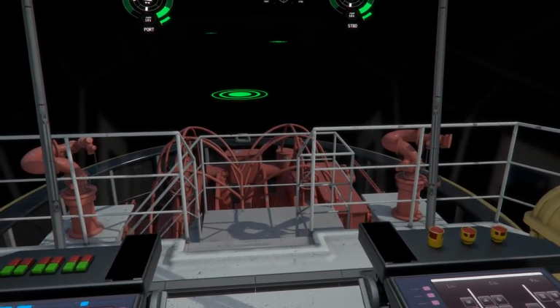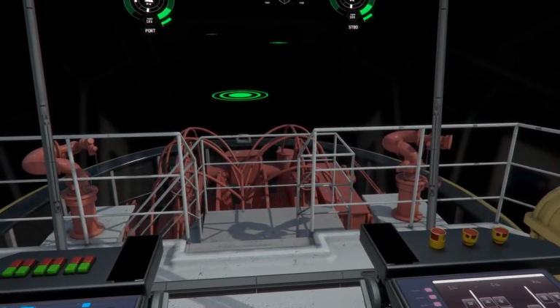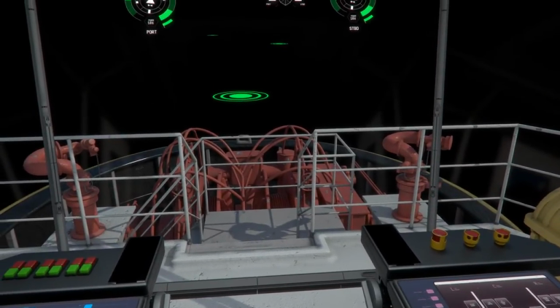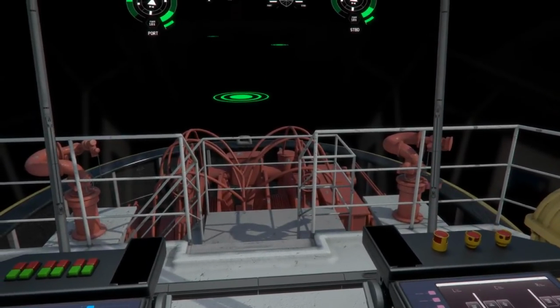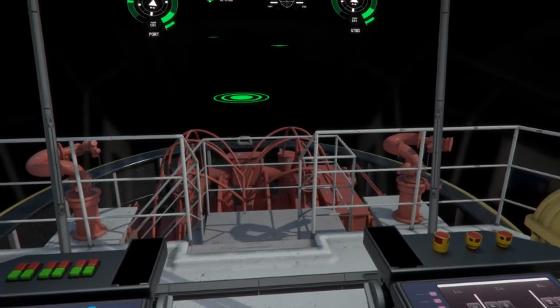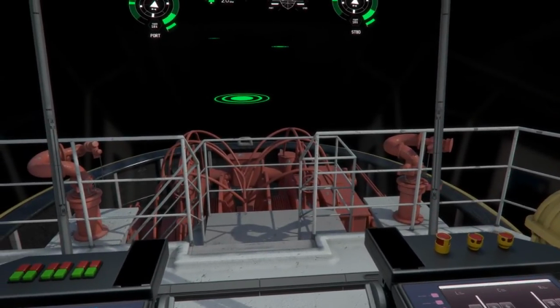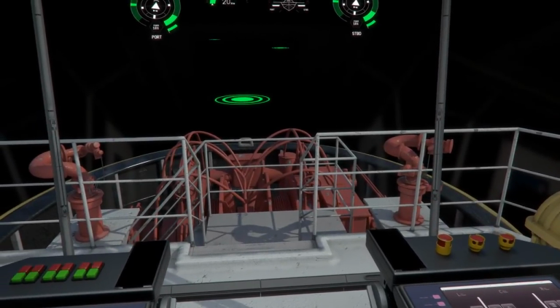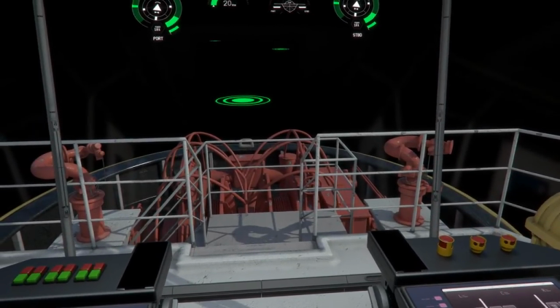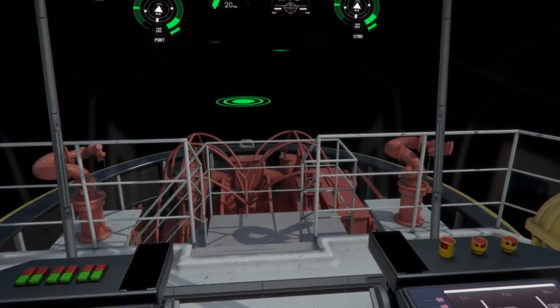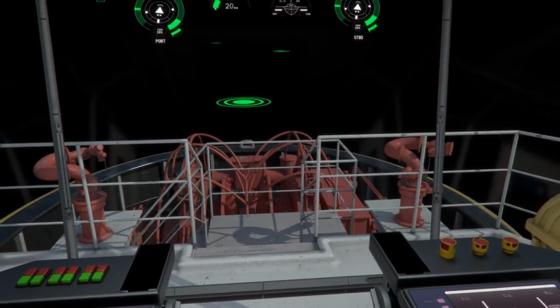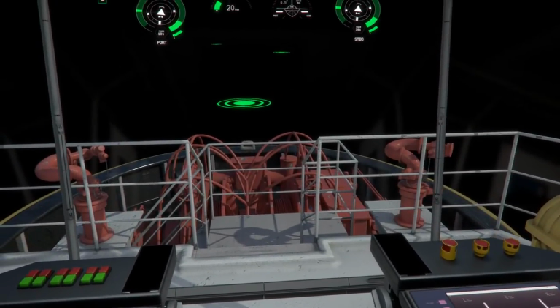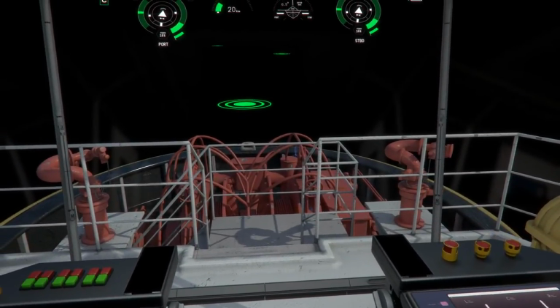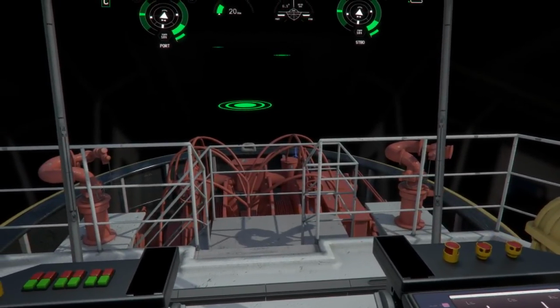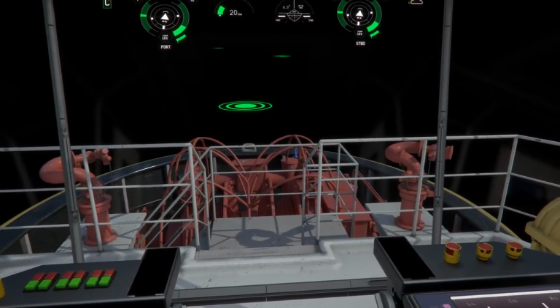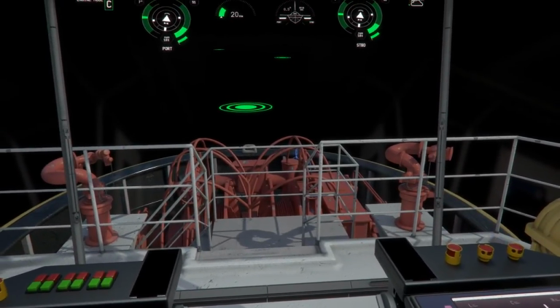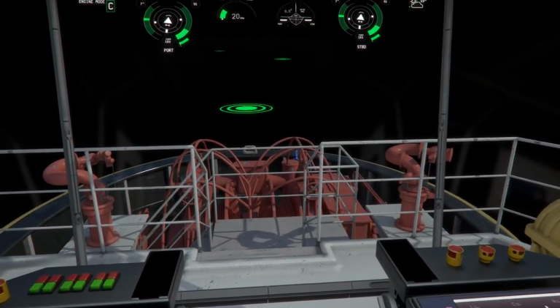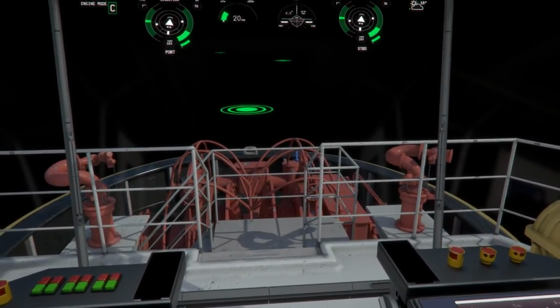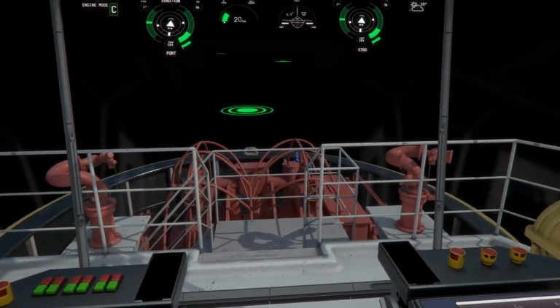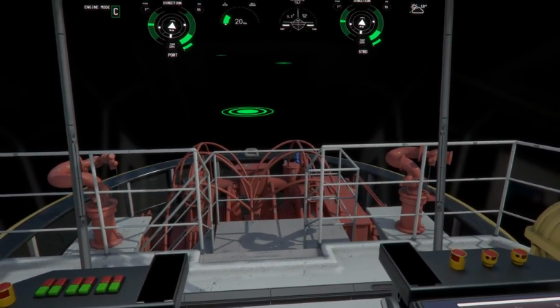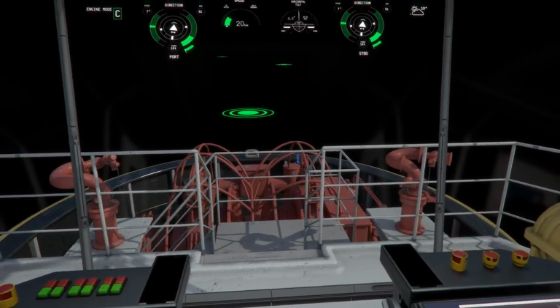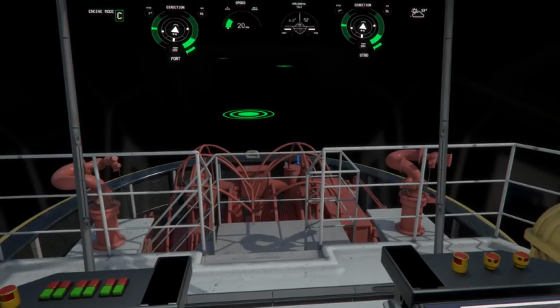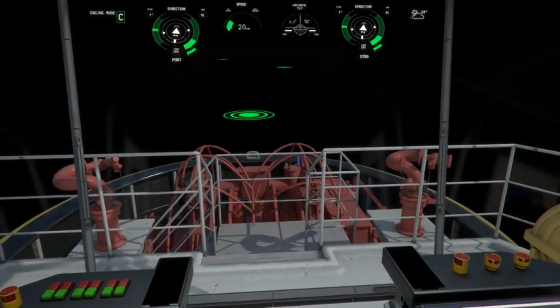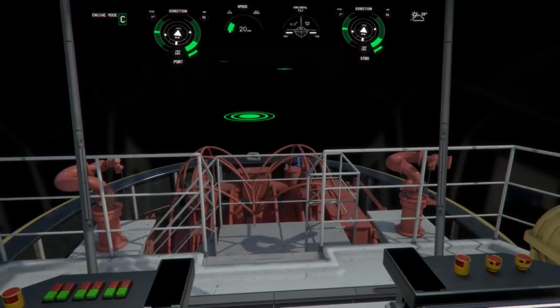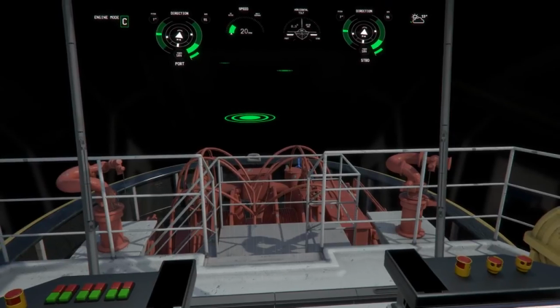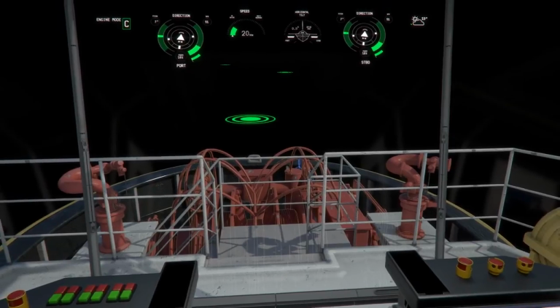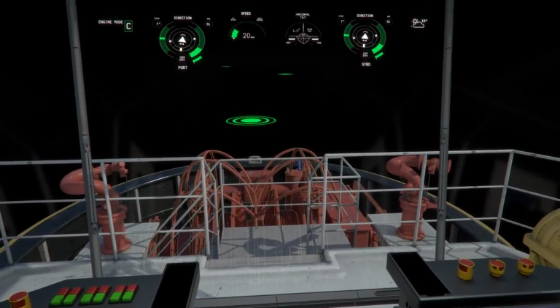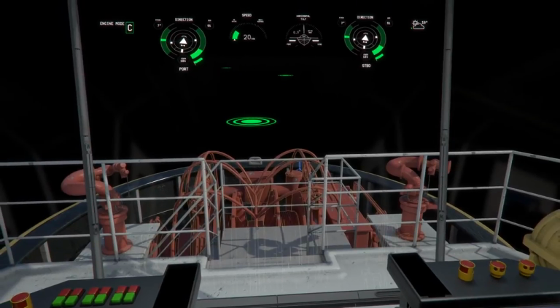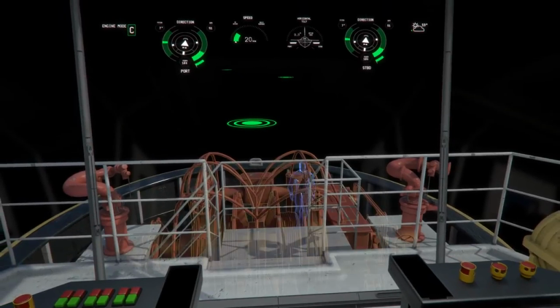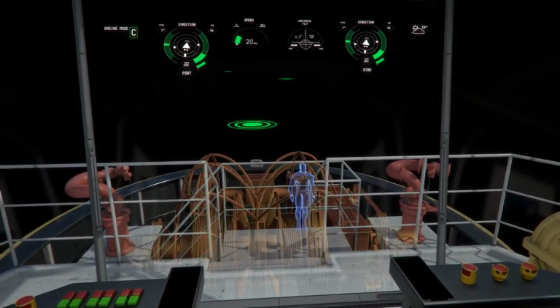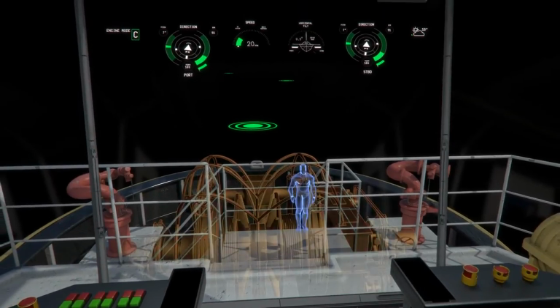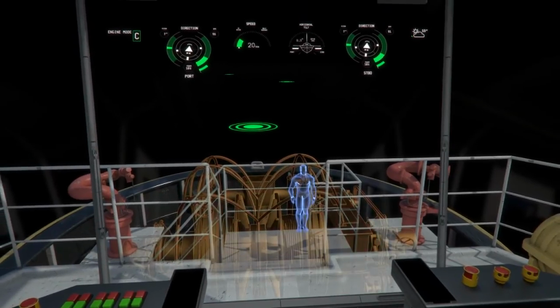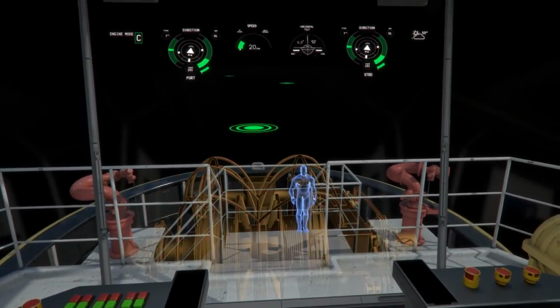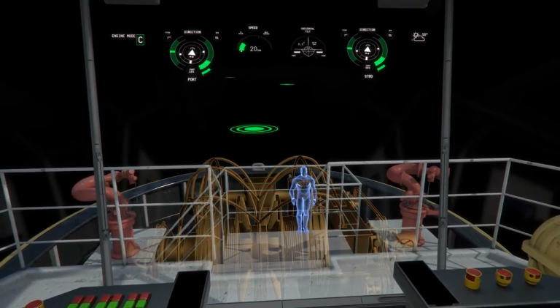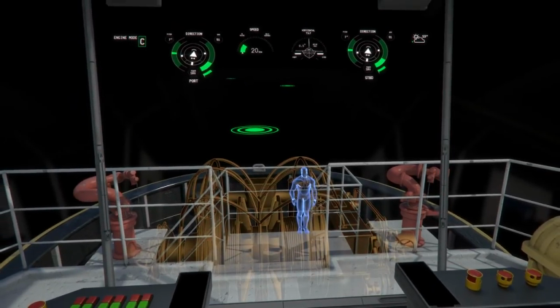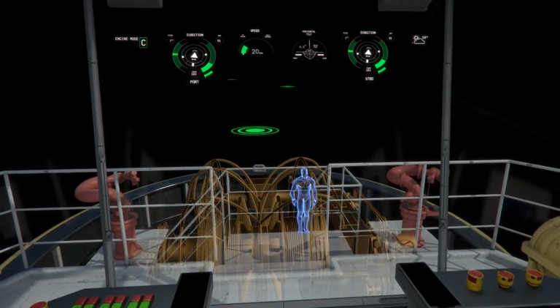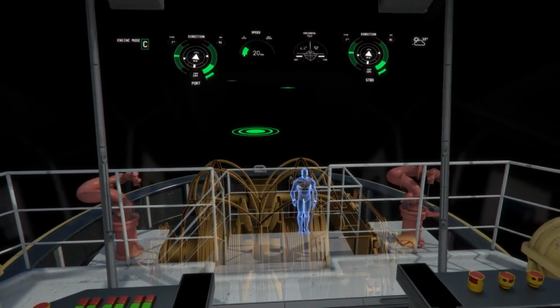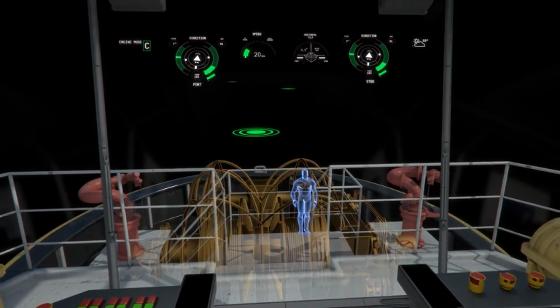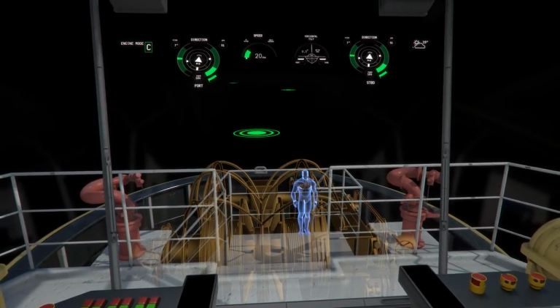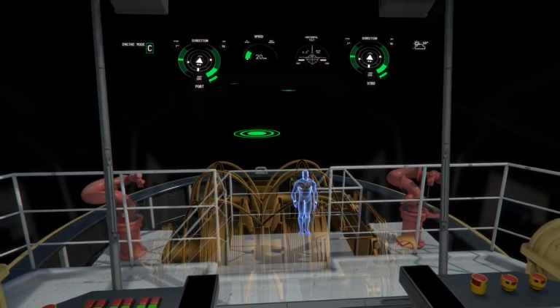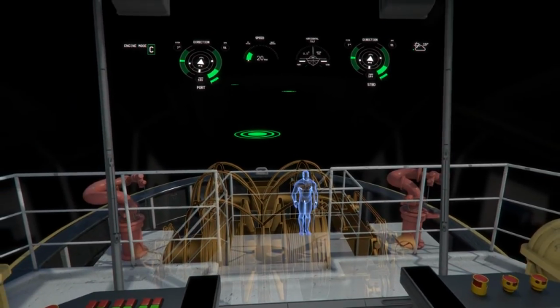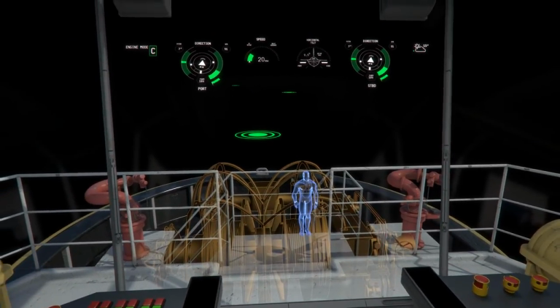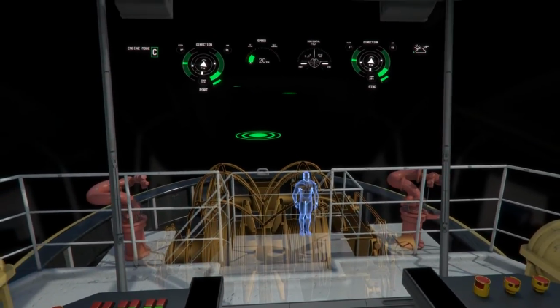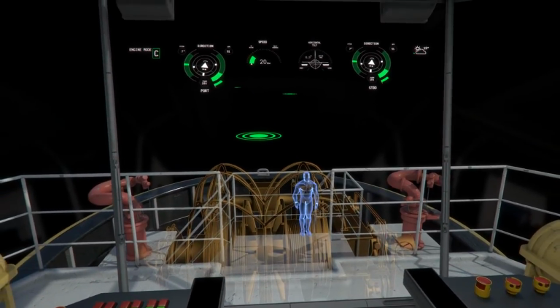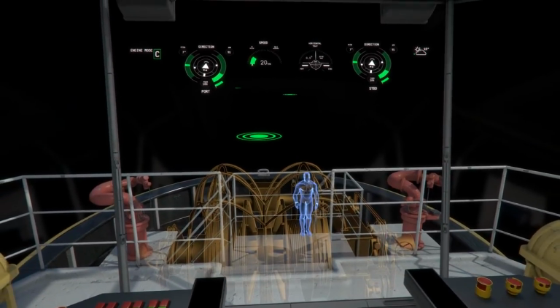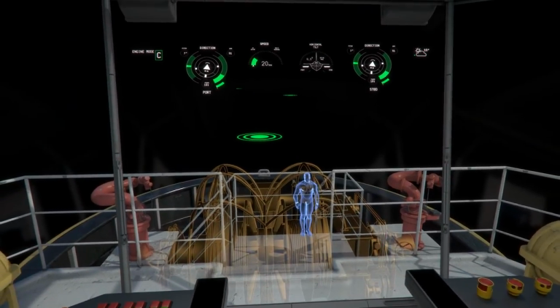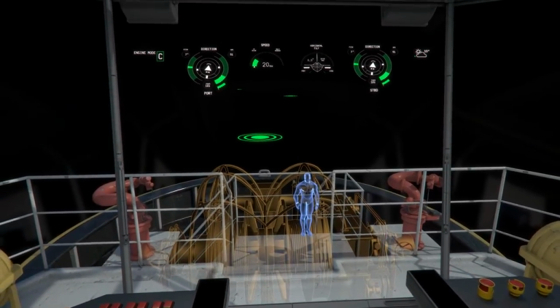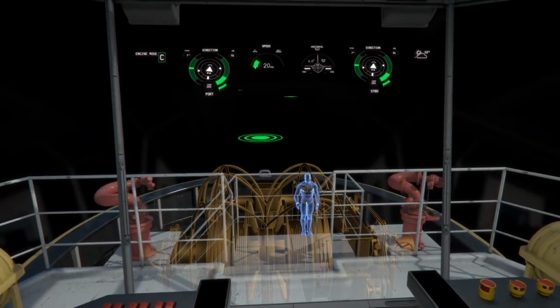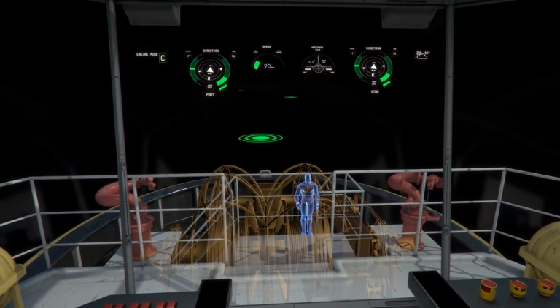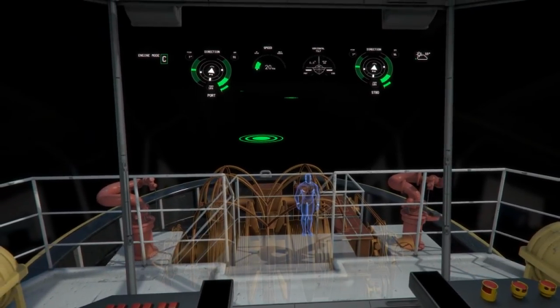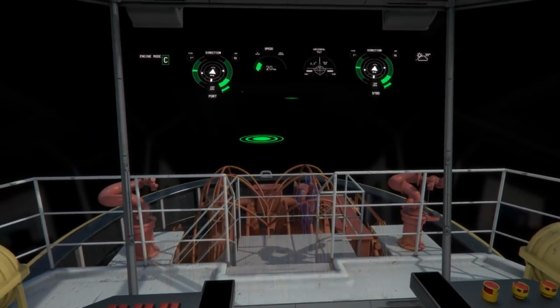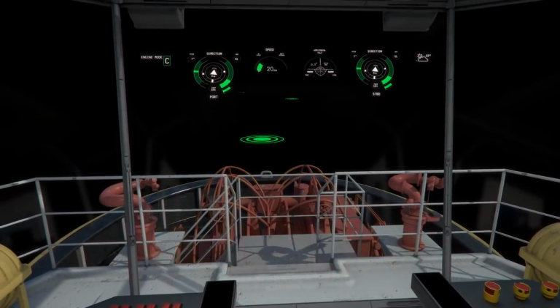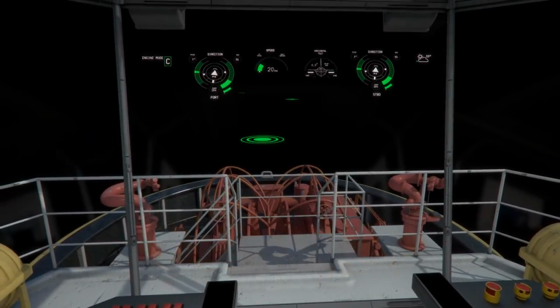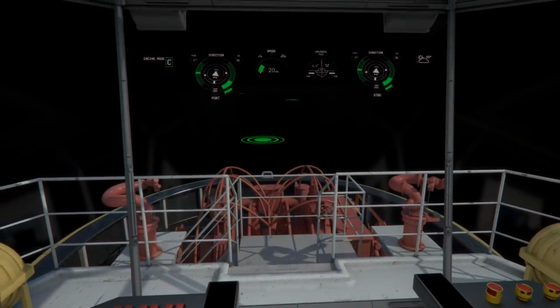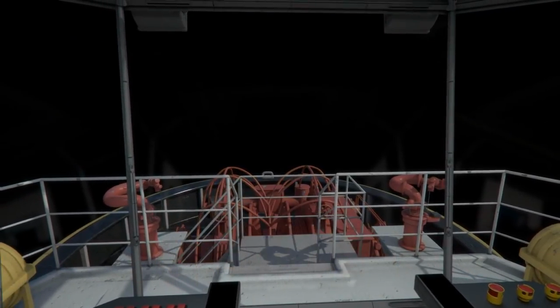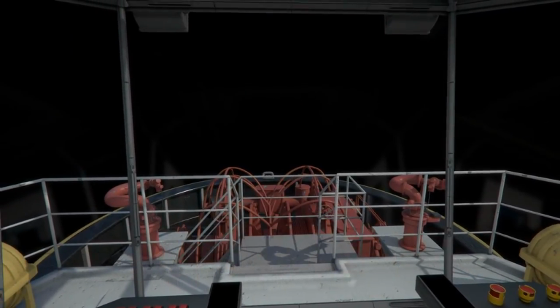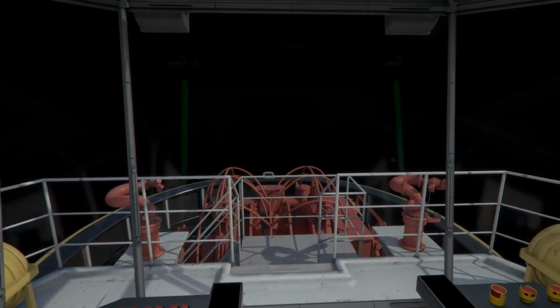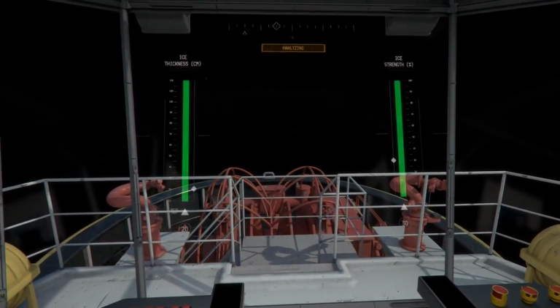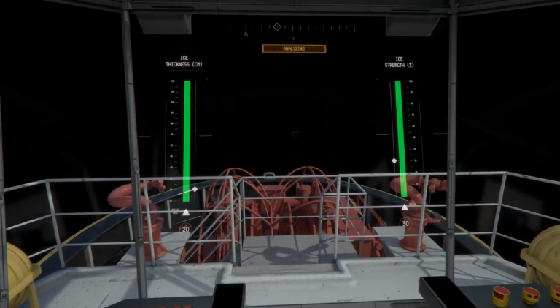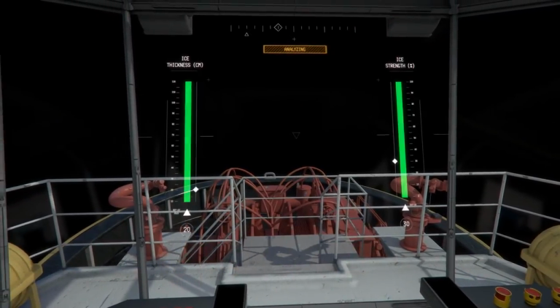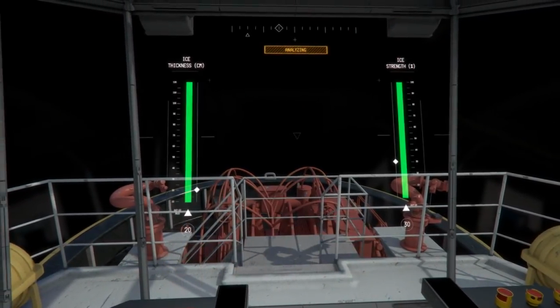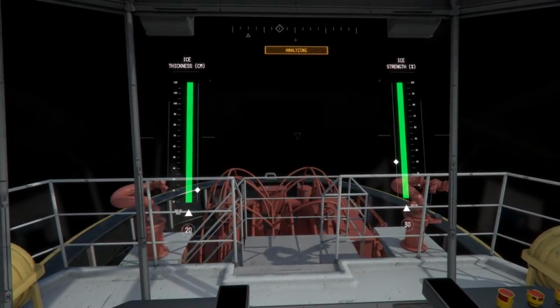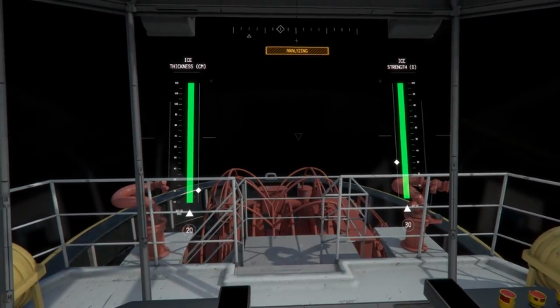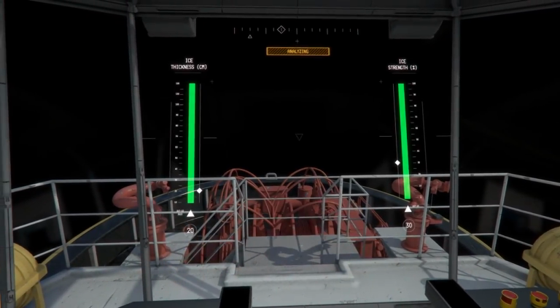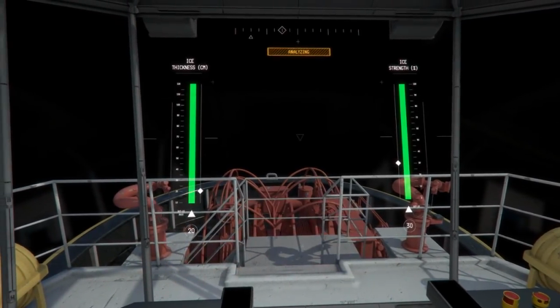With transparency augmentation, see-through deck objects allow the captain an unobscured view of the surroundings.